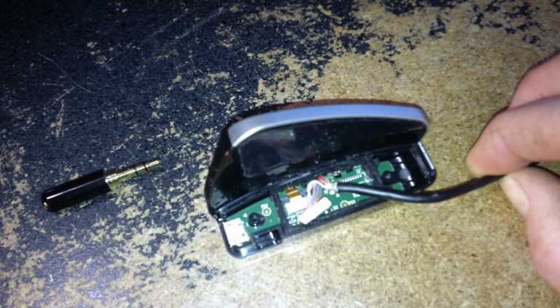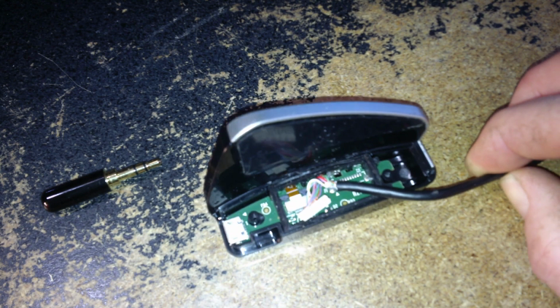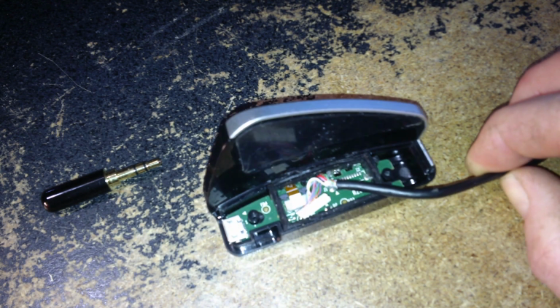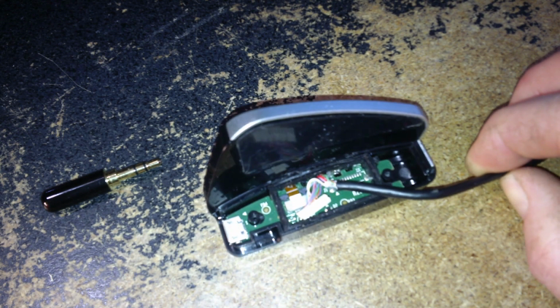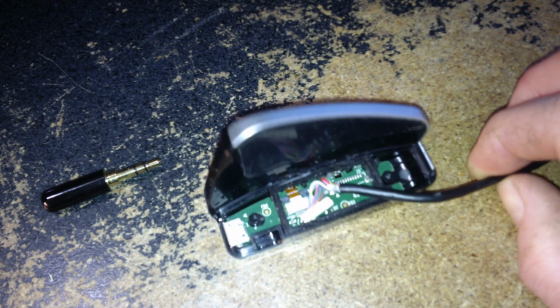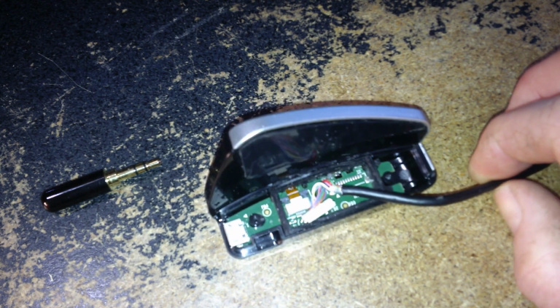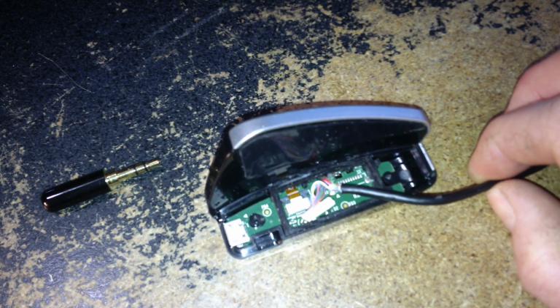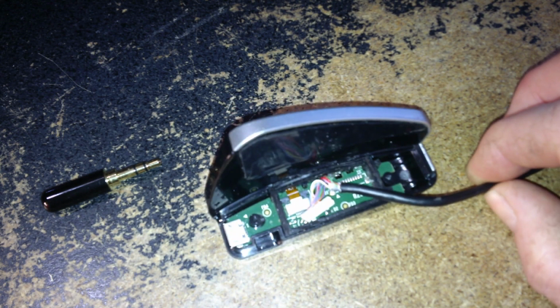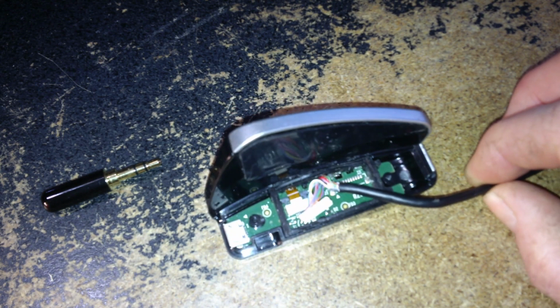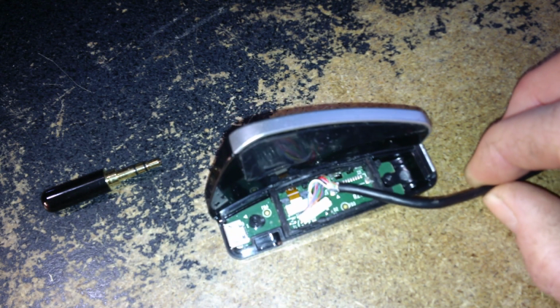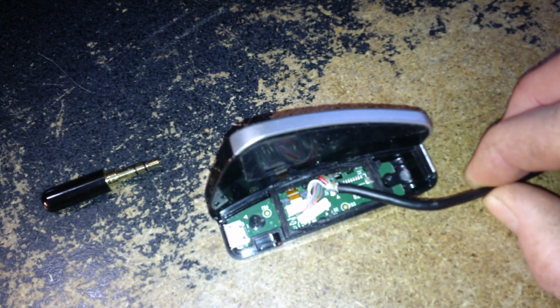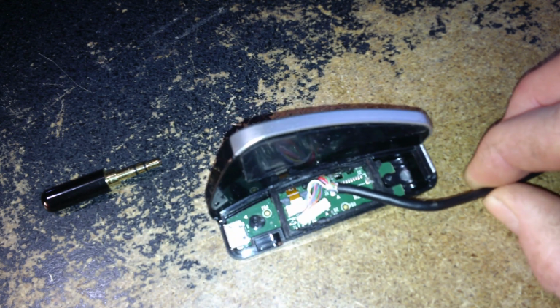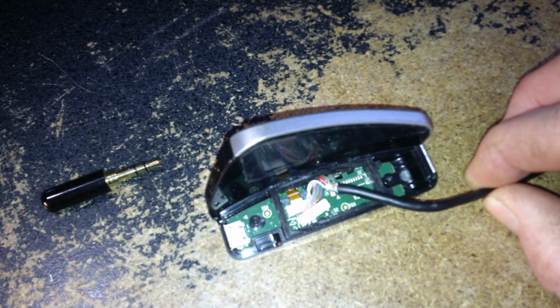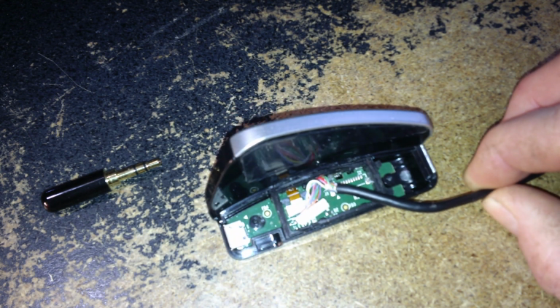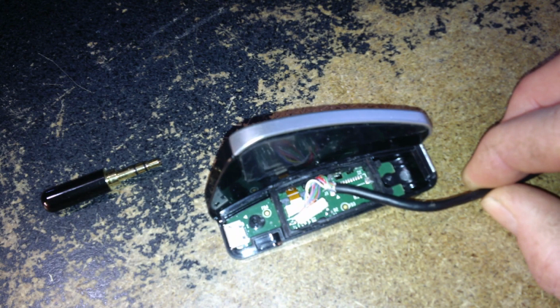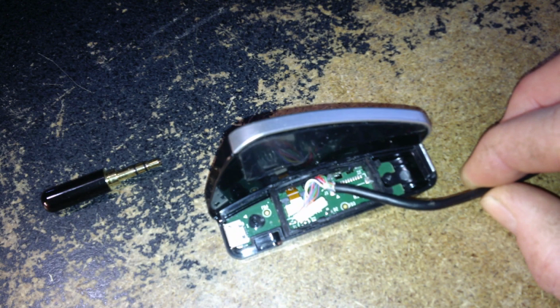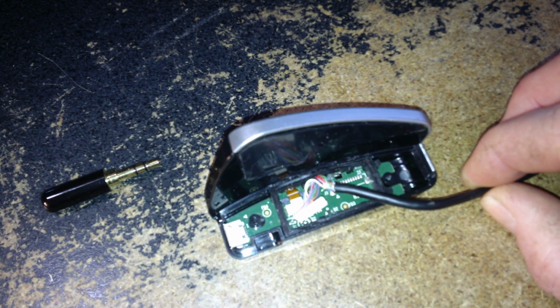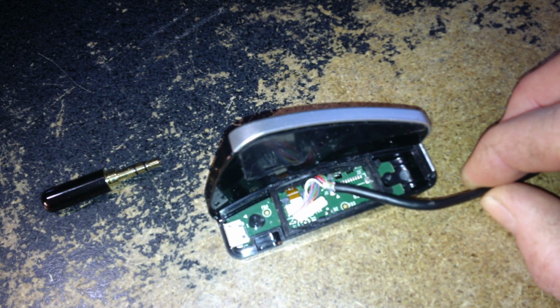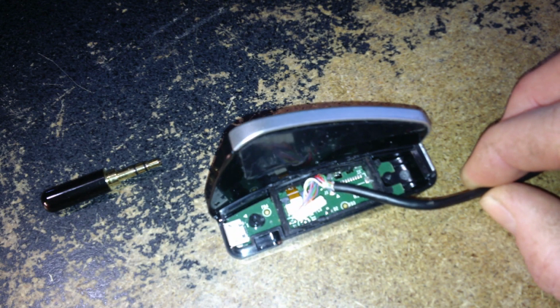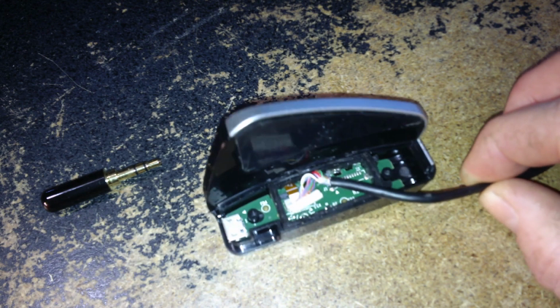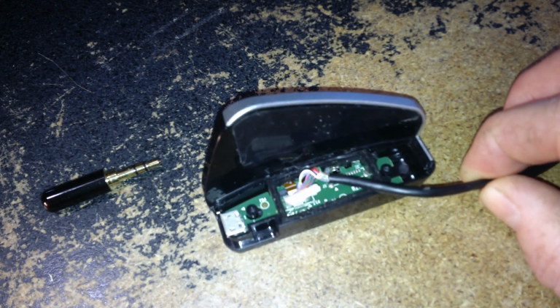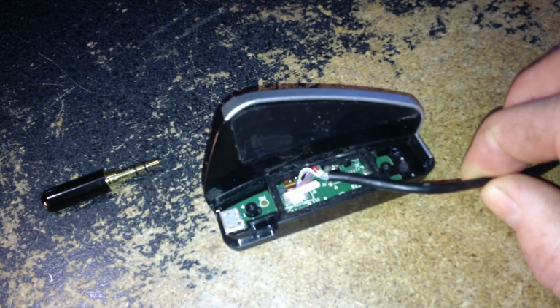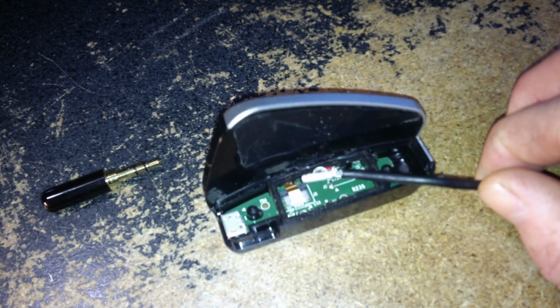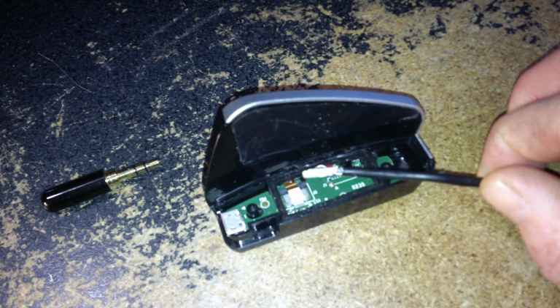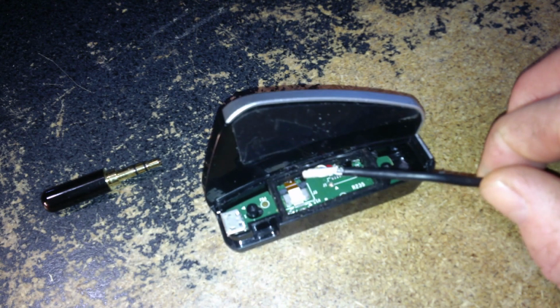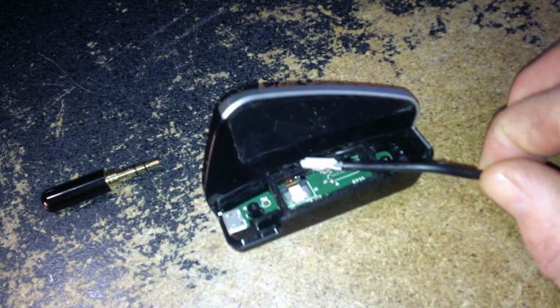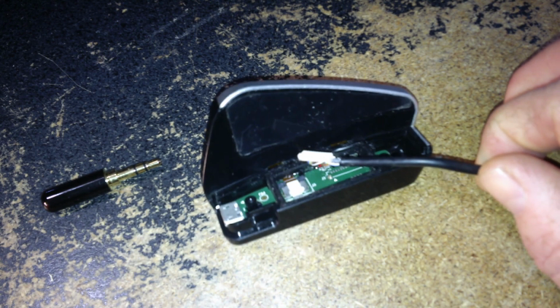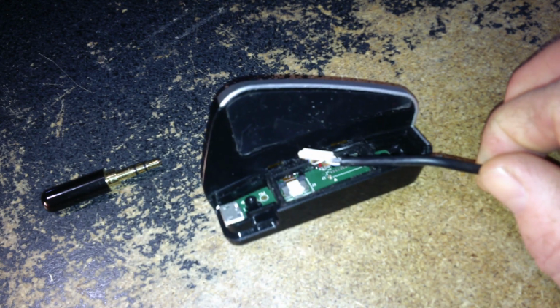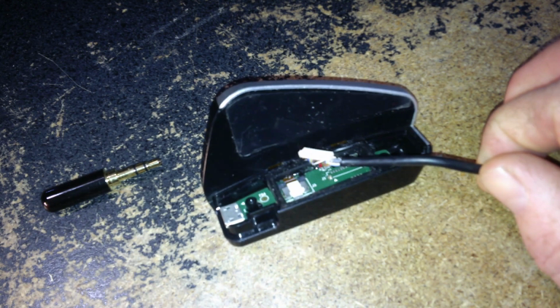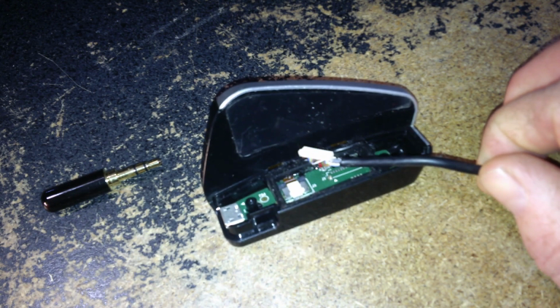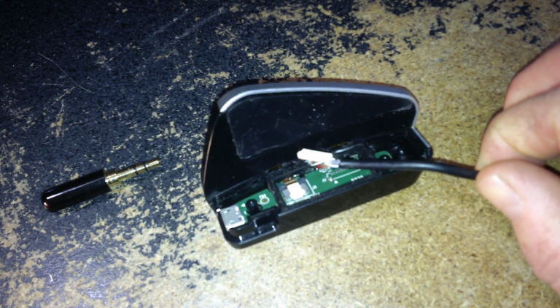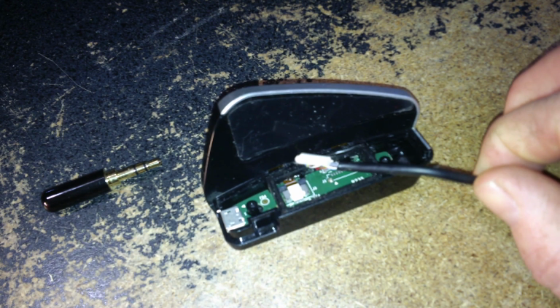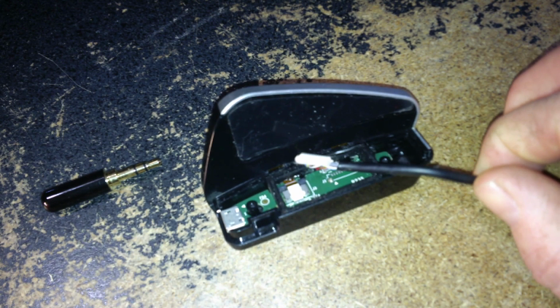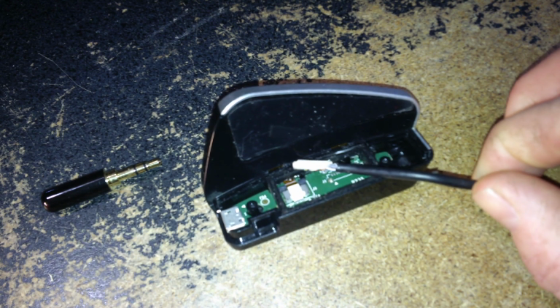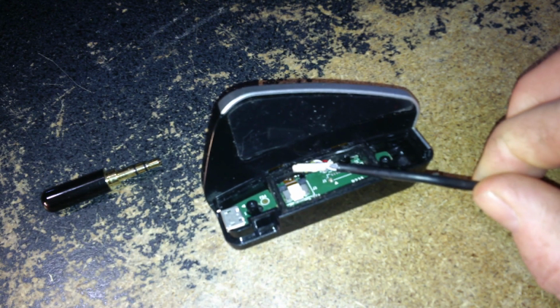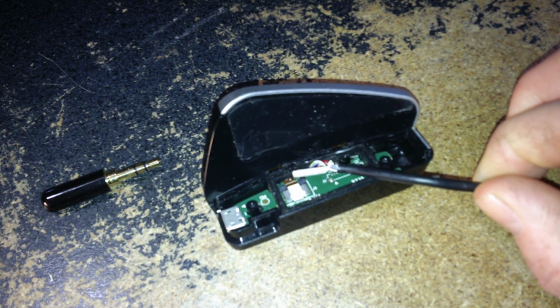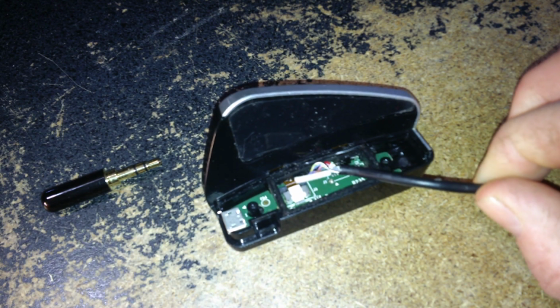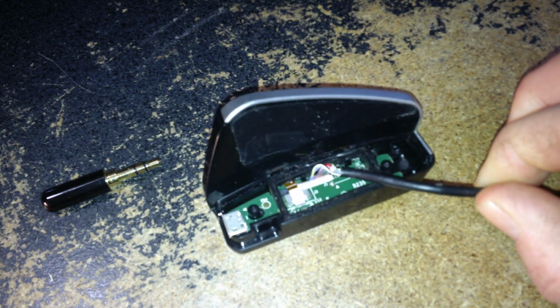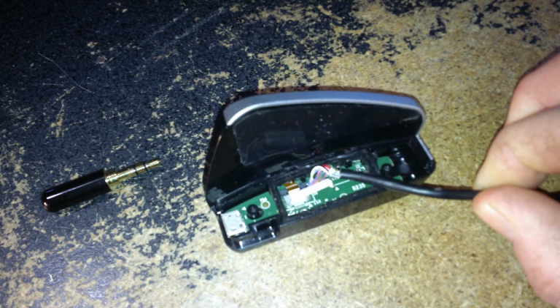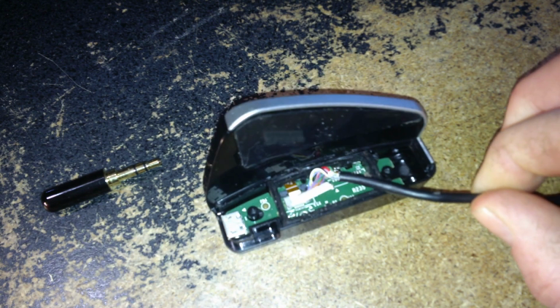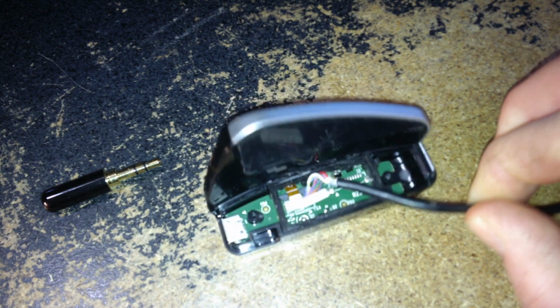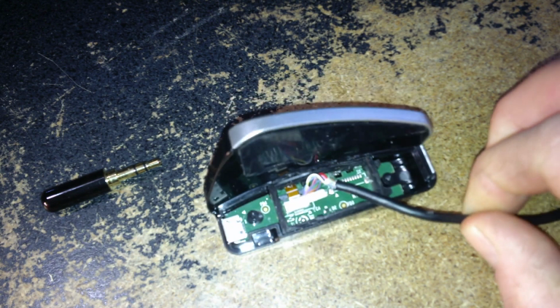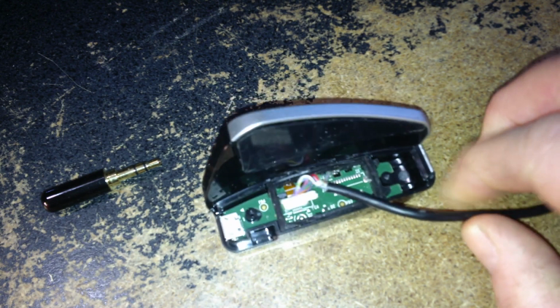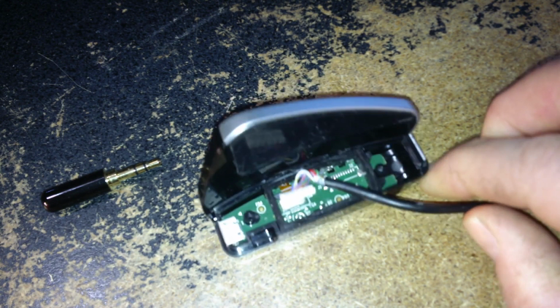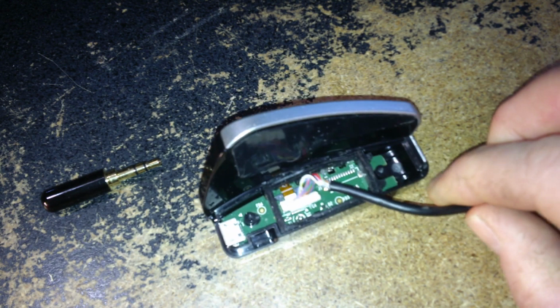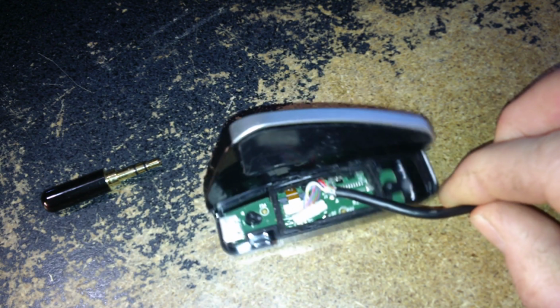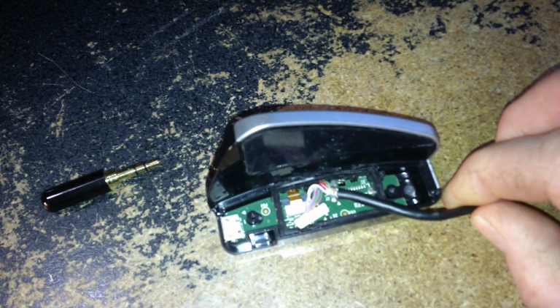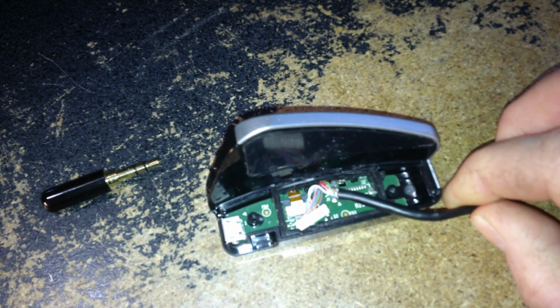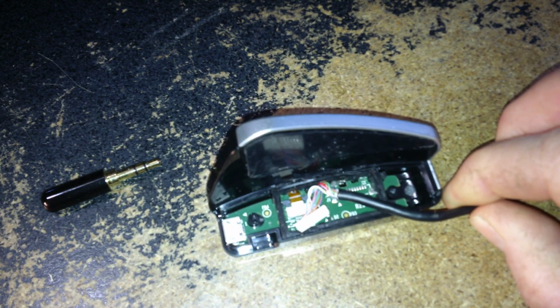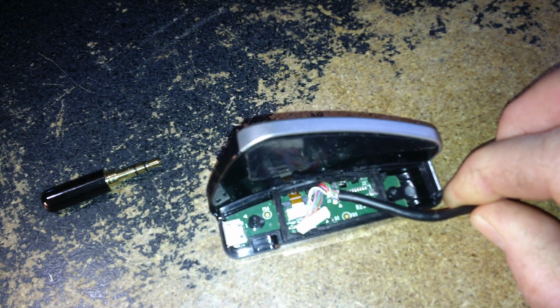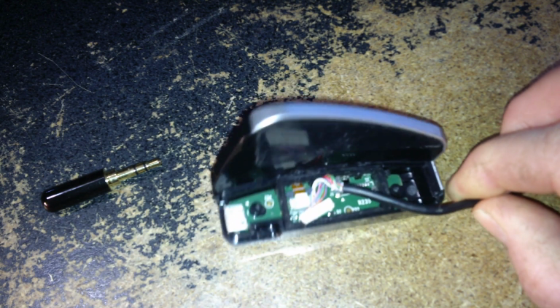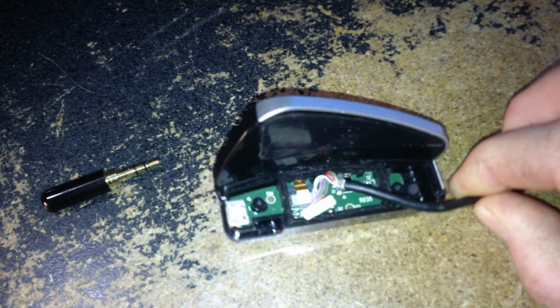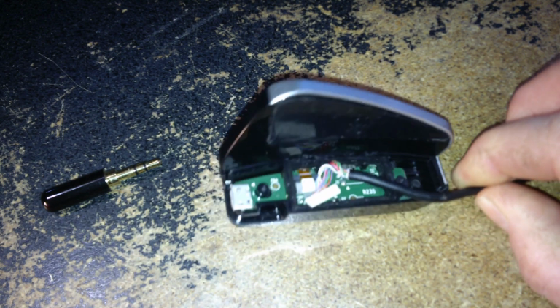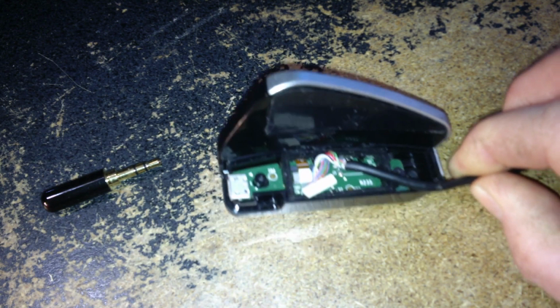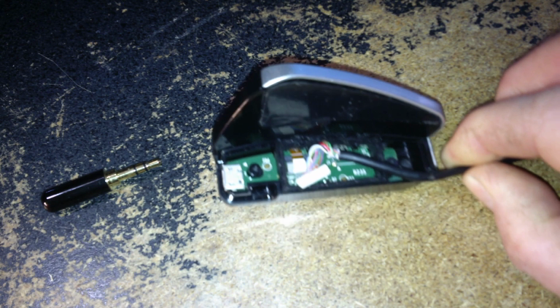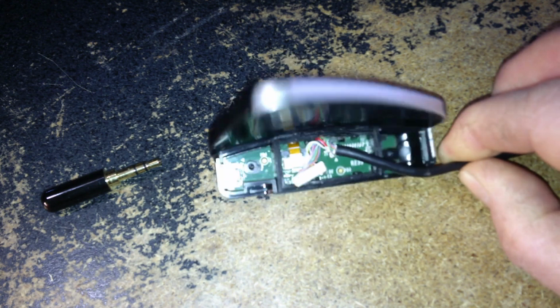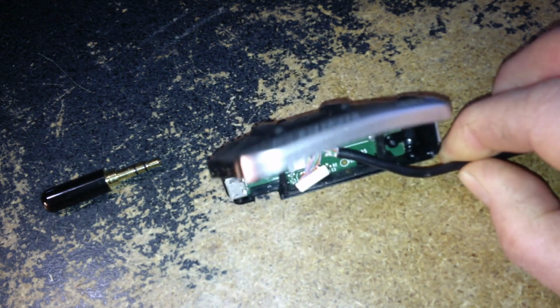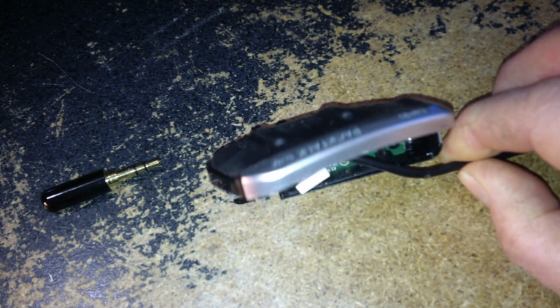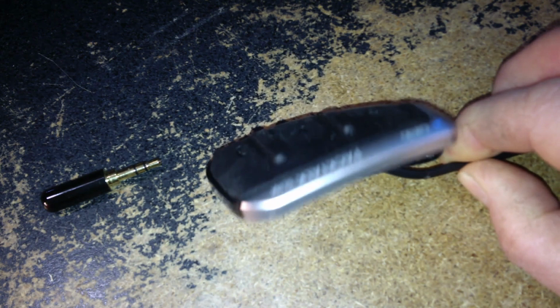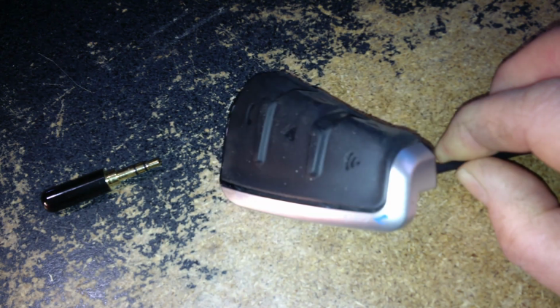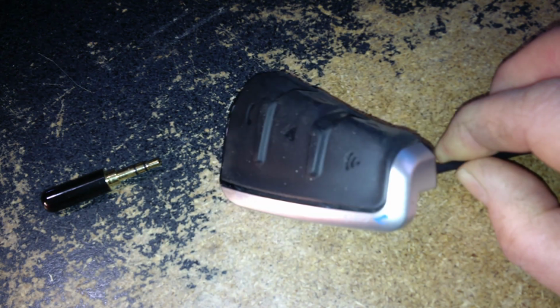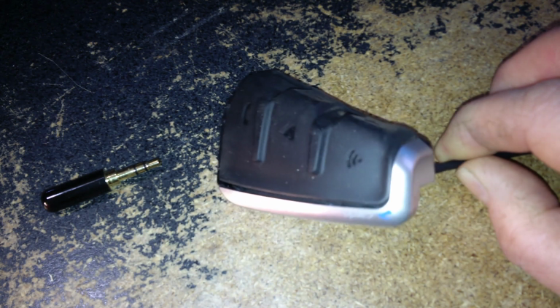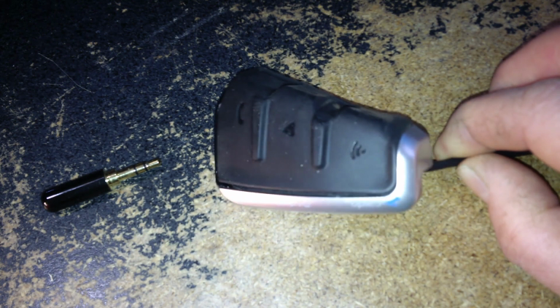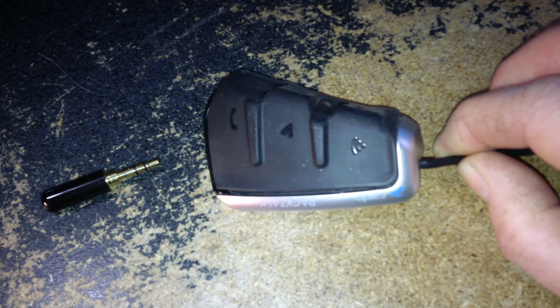I did measure it and I didn't find any as small as this. I don't know if it's a Pico connector or some JST micro connector.